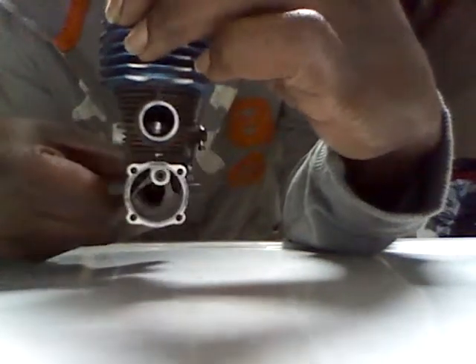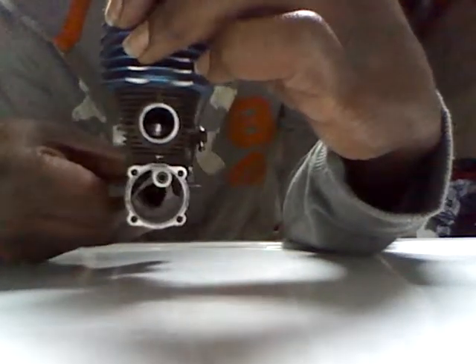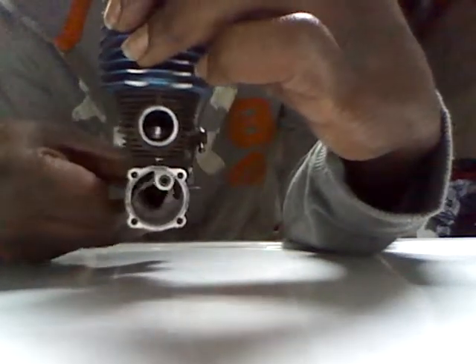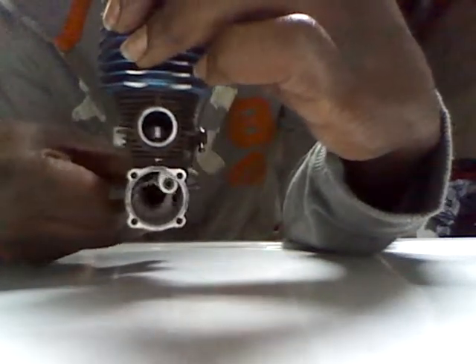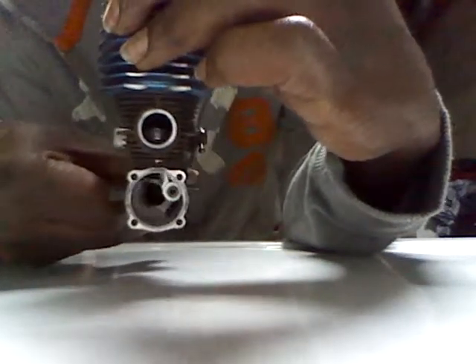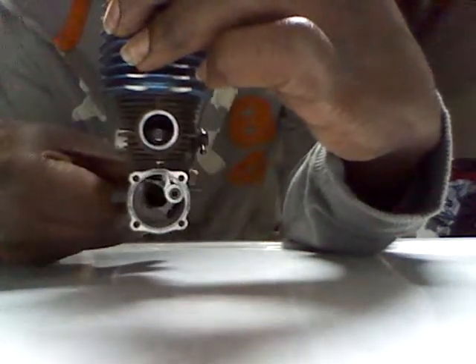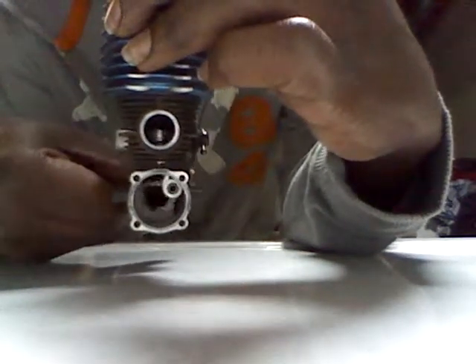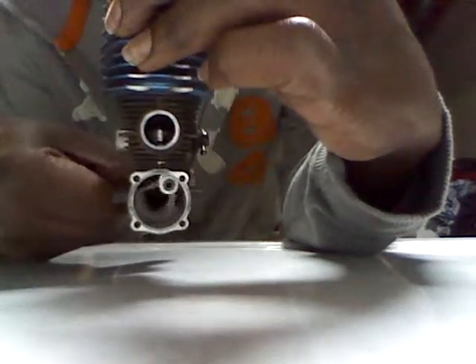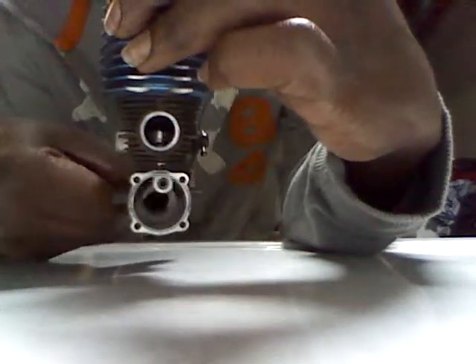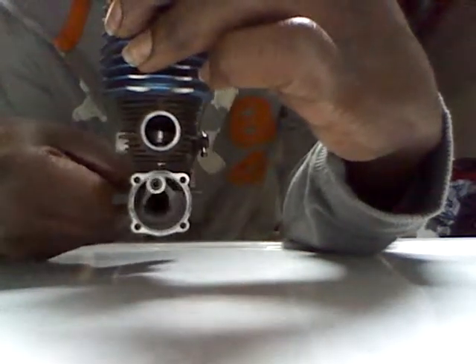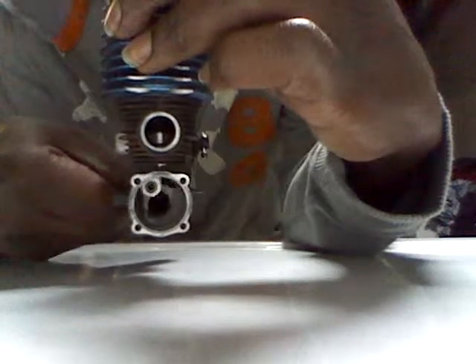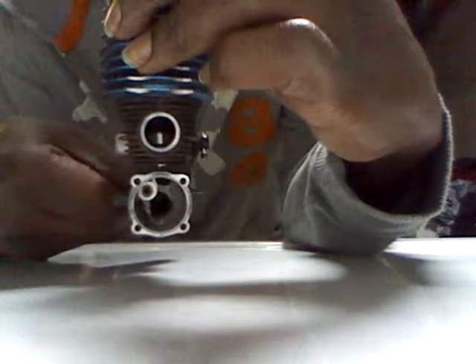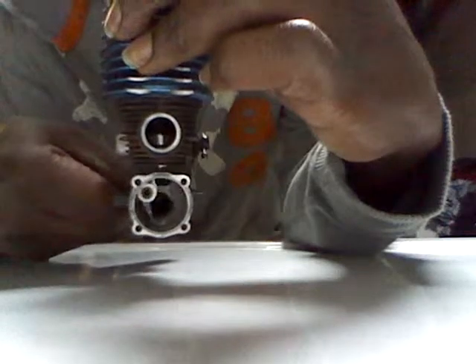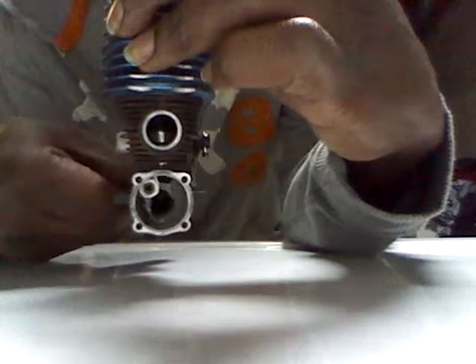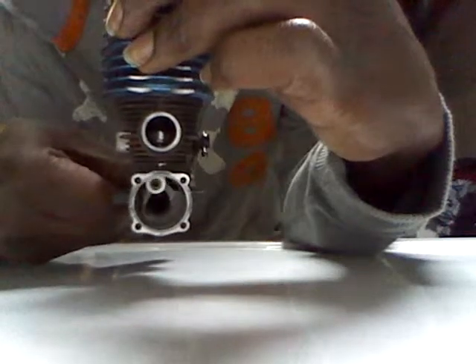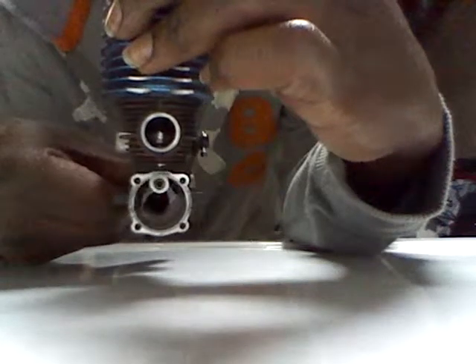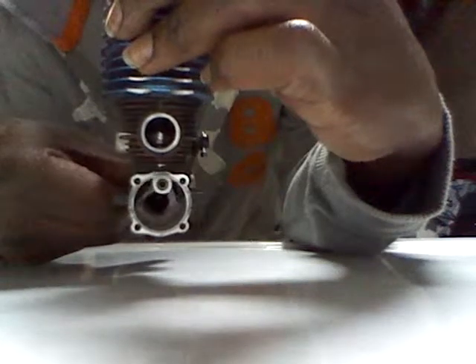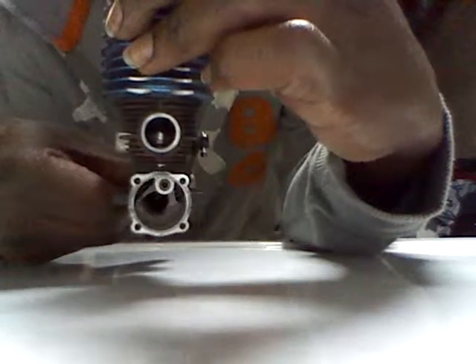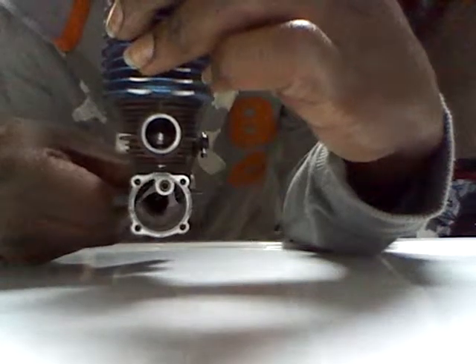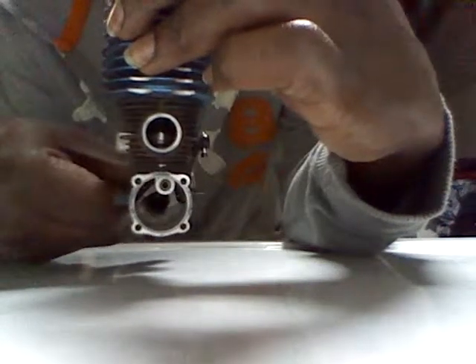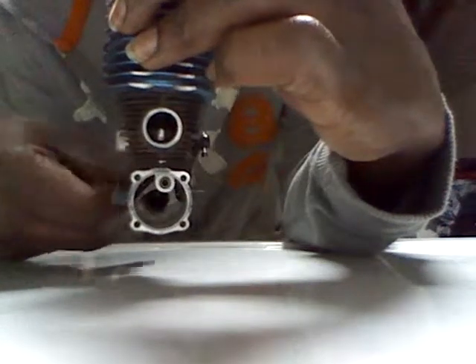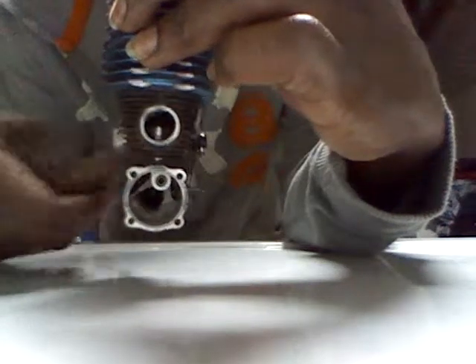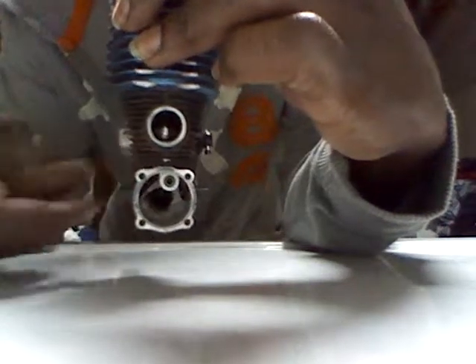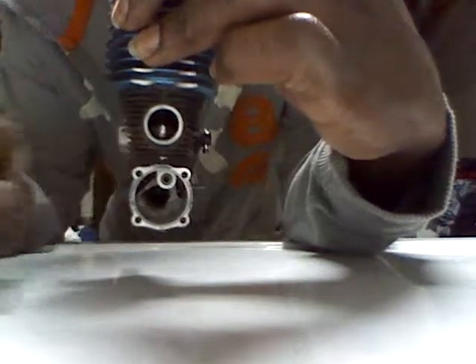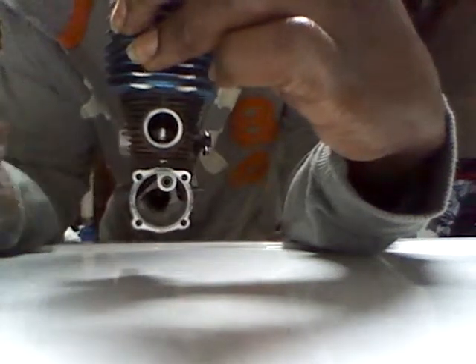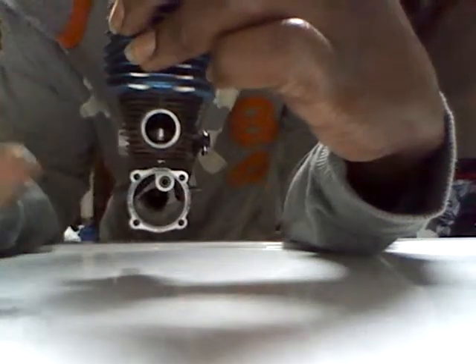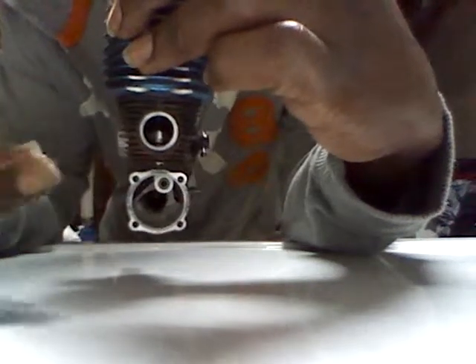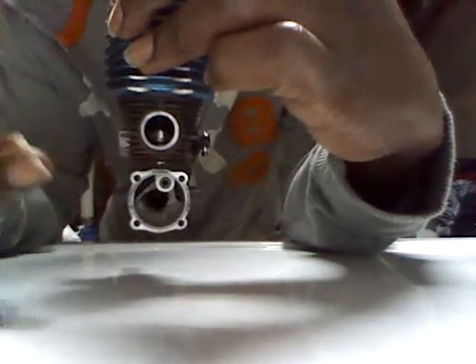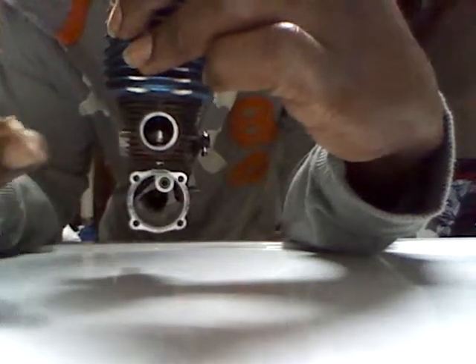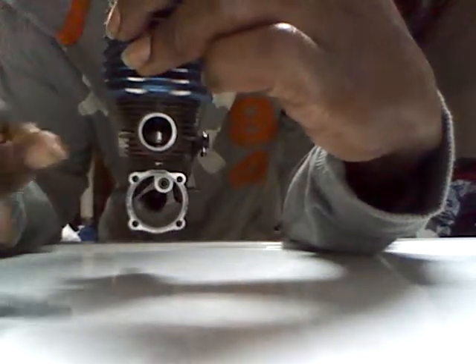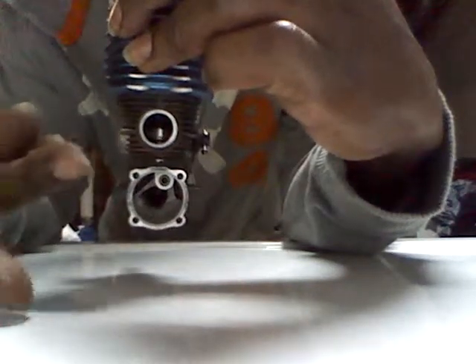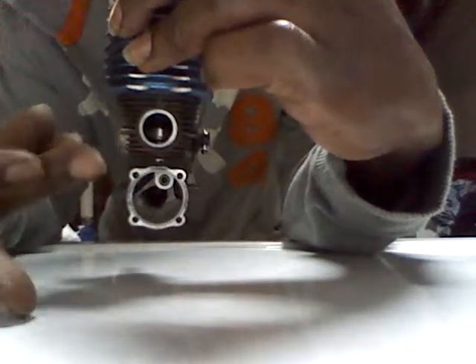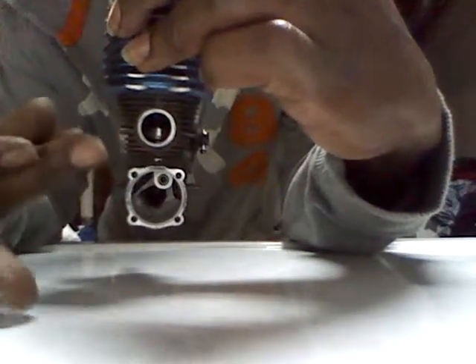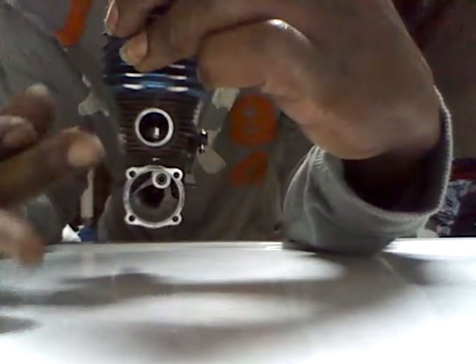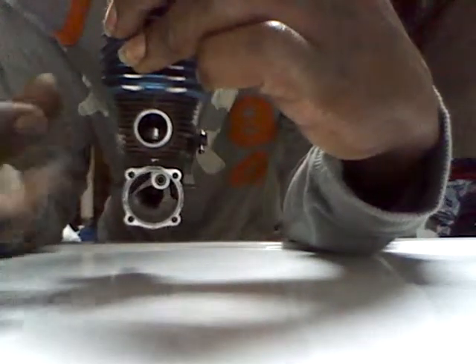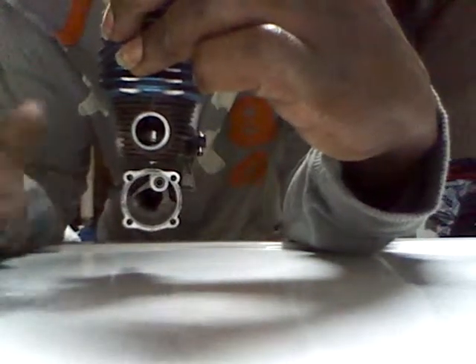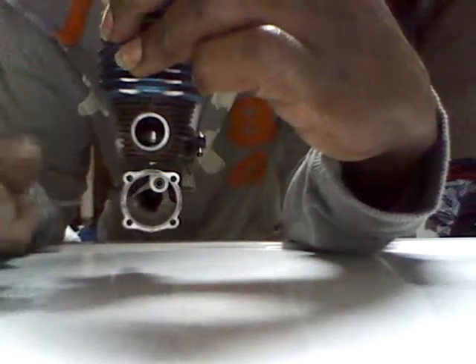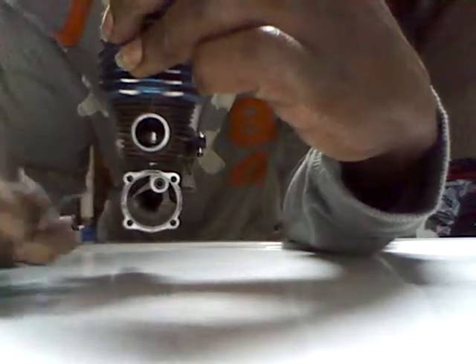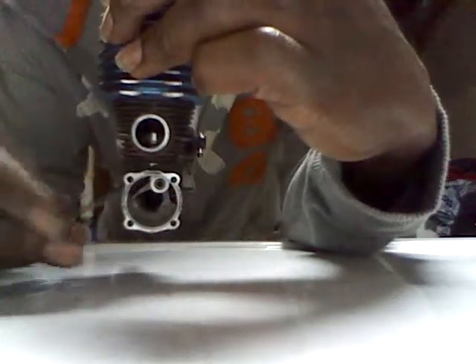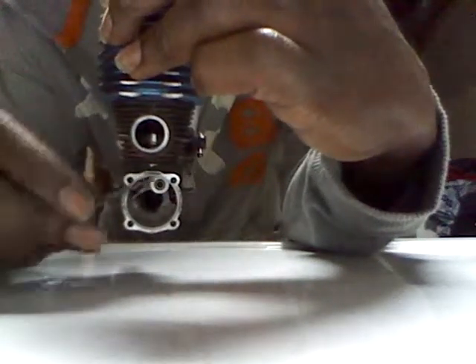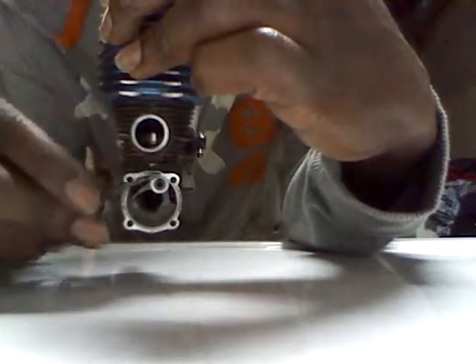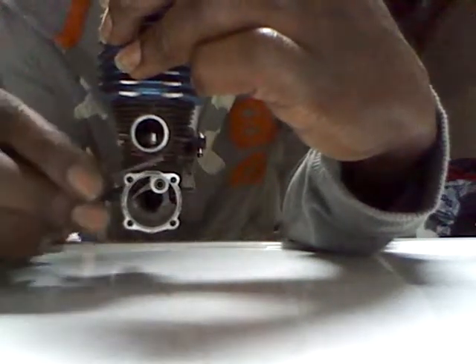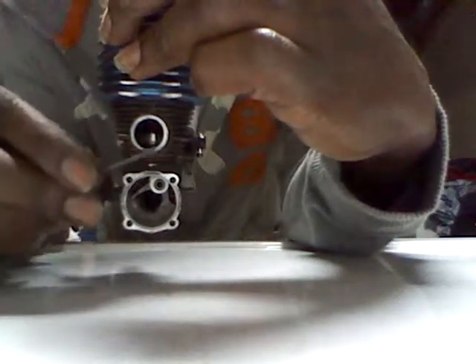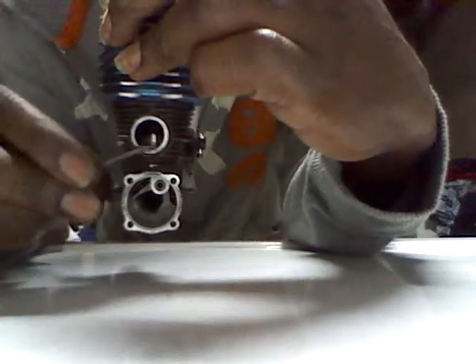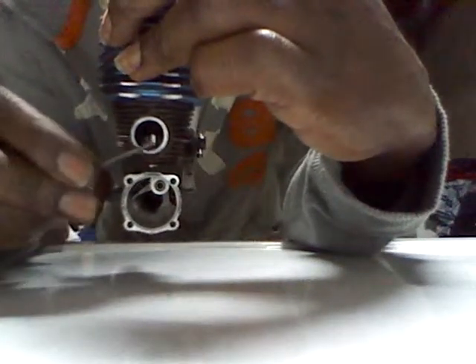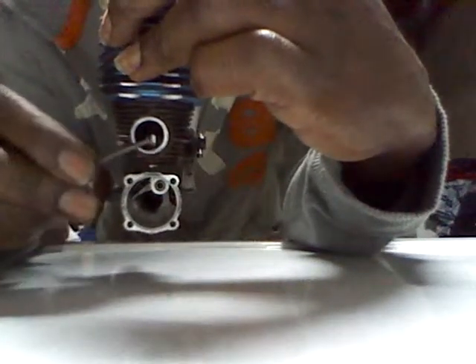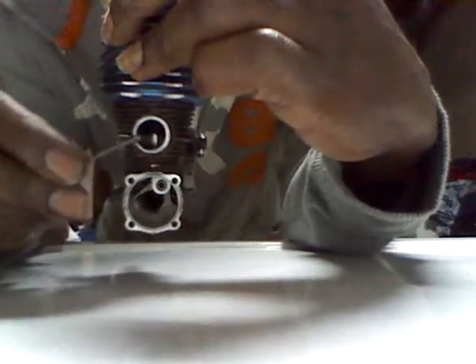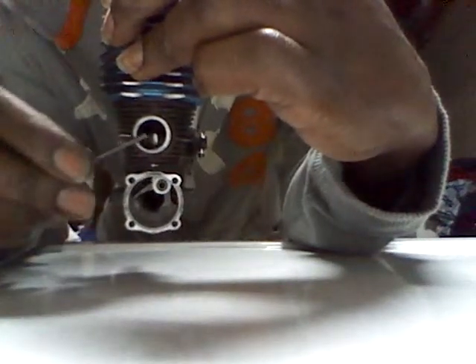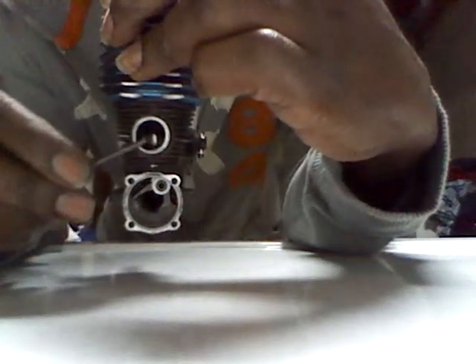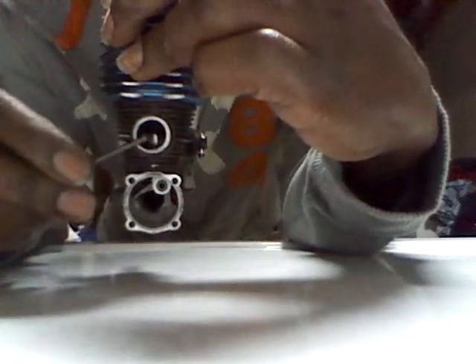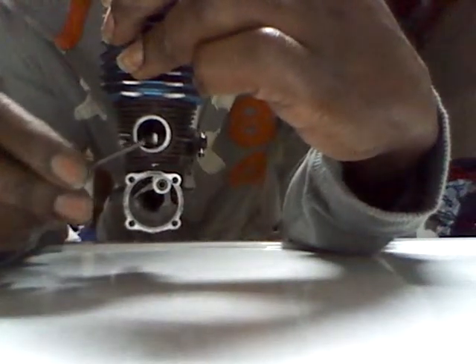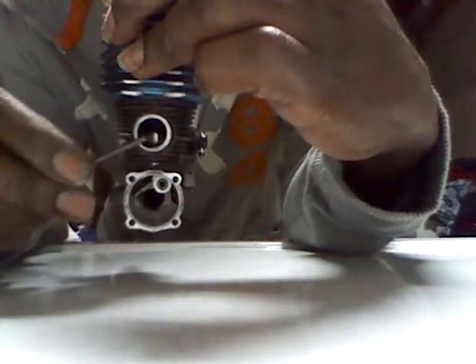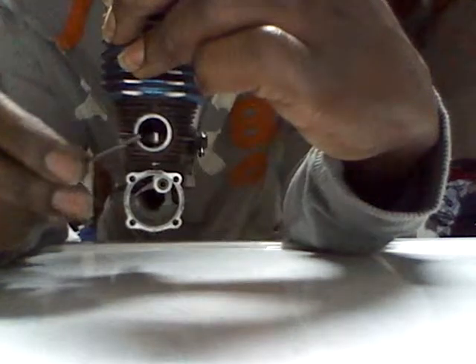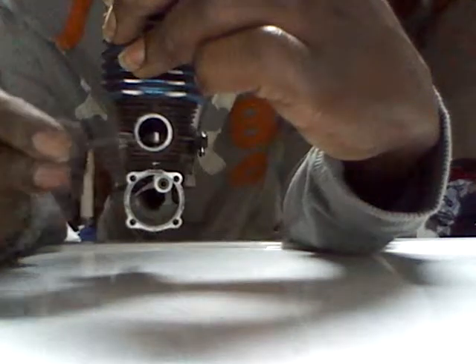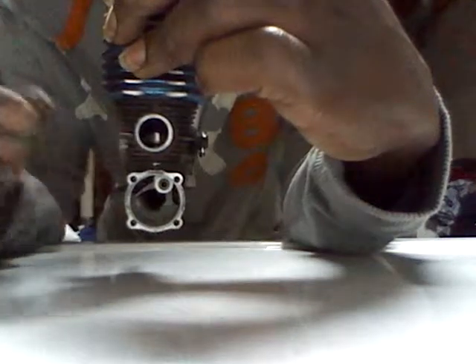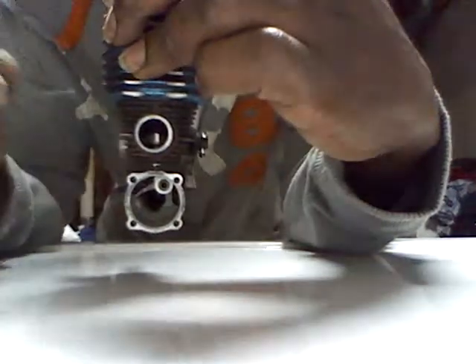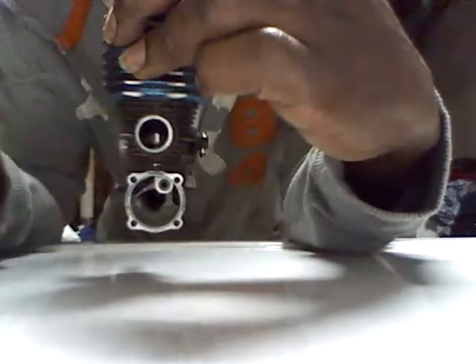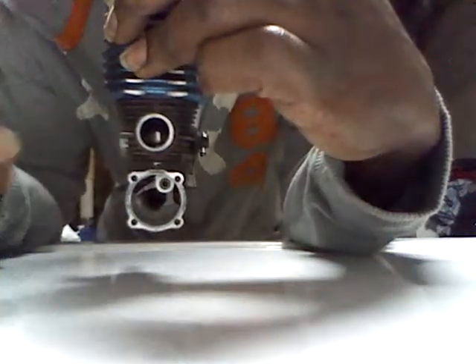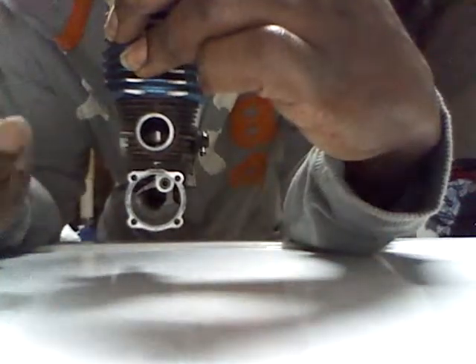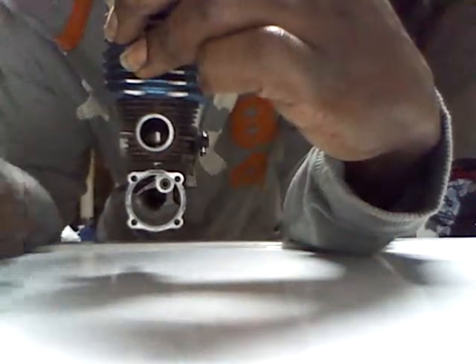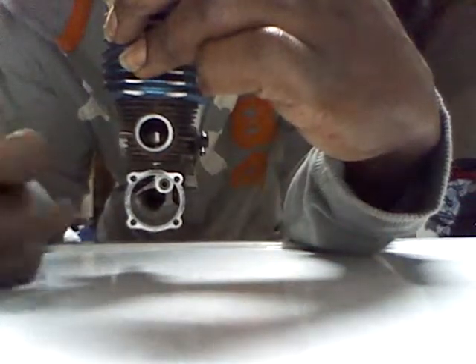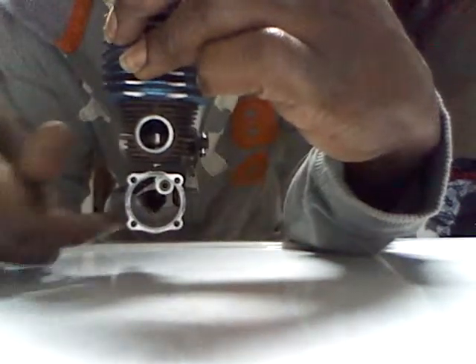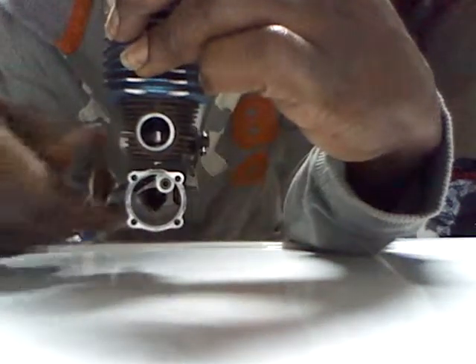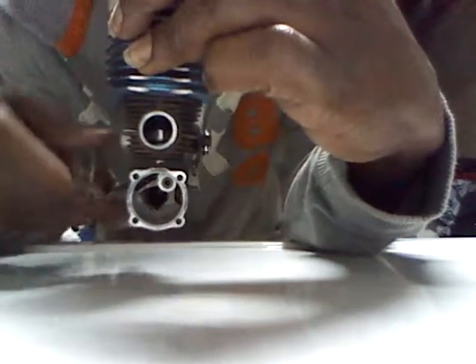The skirt seems to be pretty intact. You can see in the inside of the exhaust port.